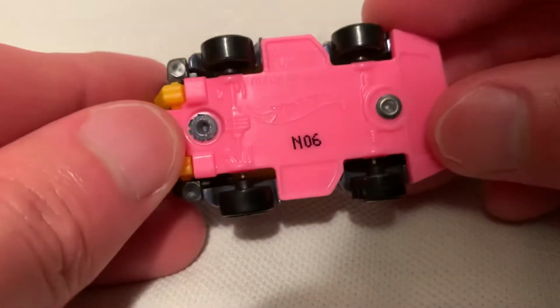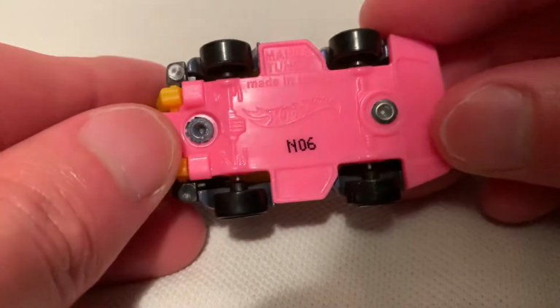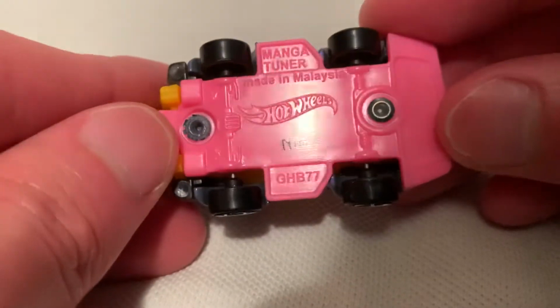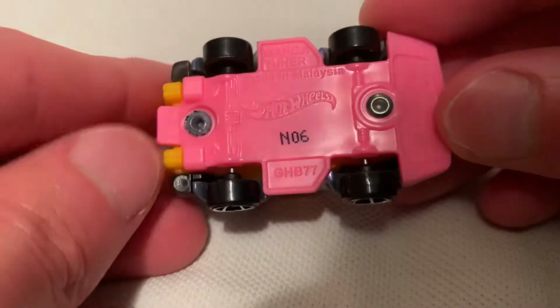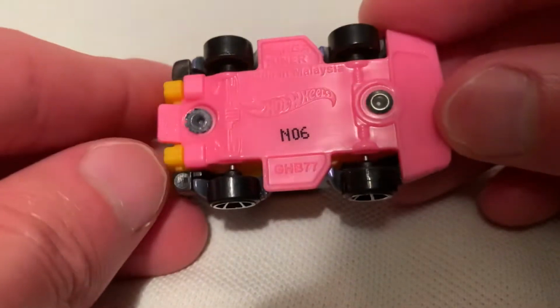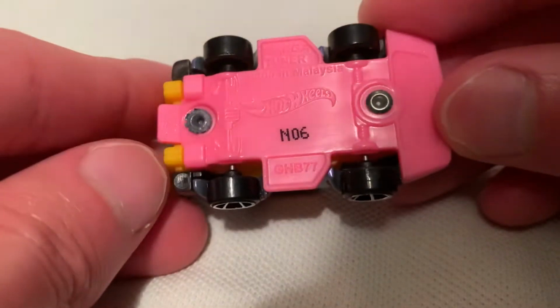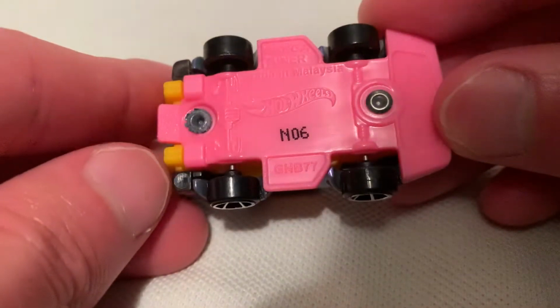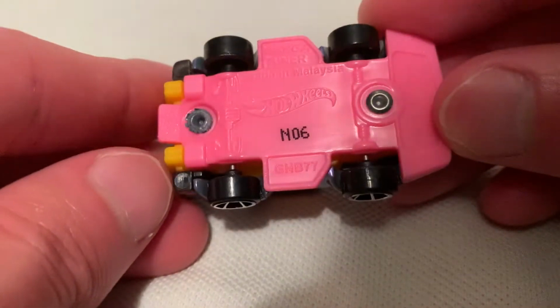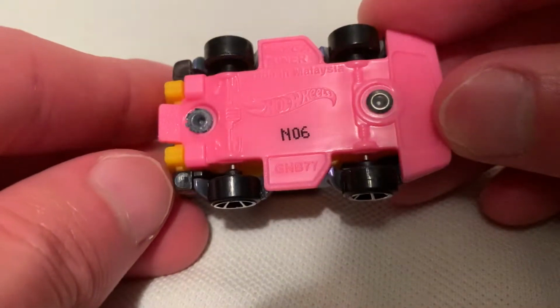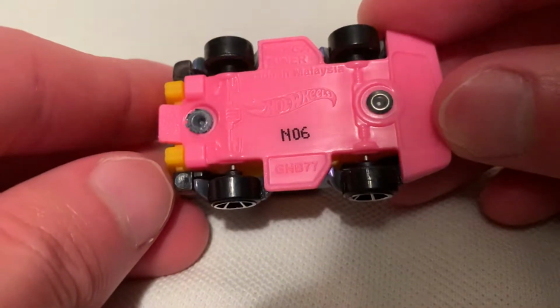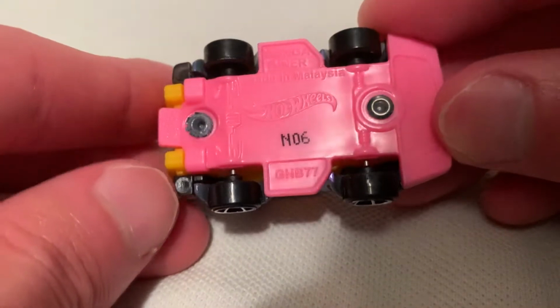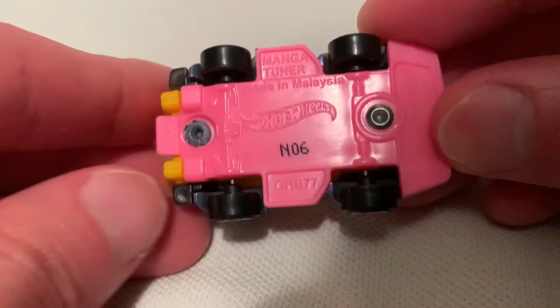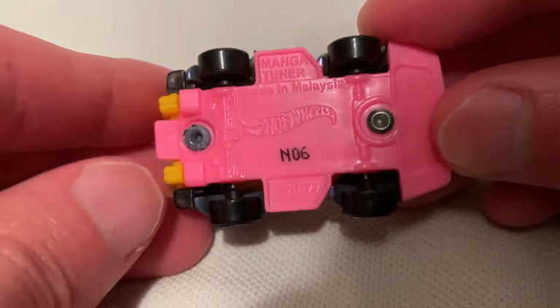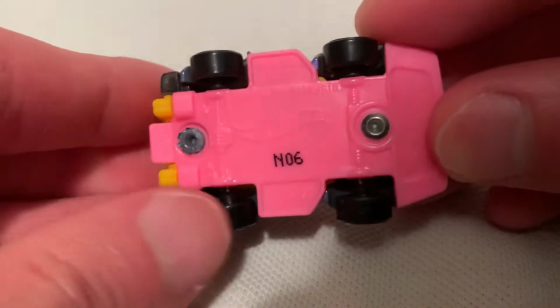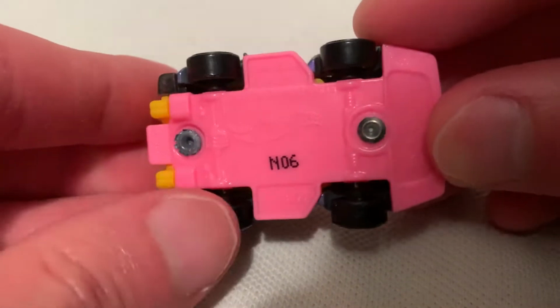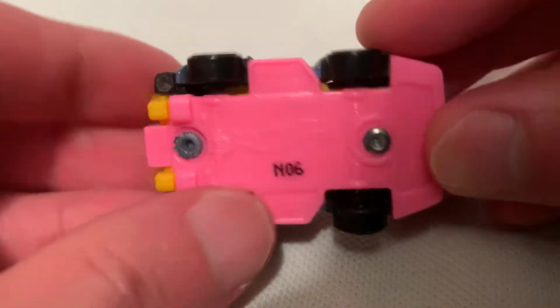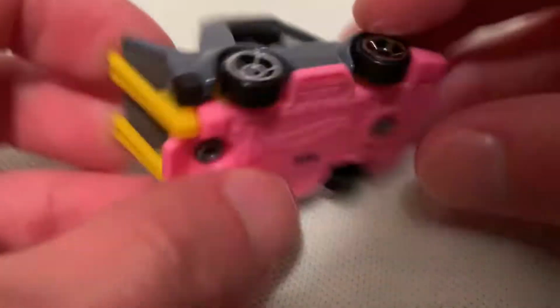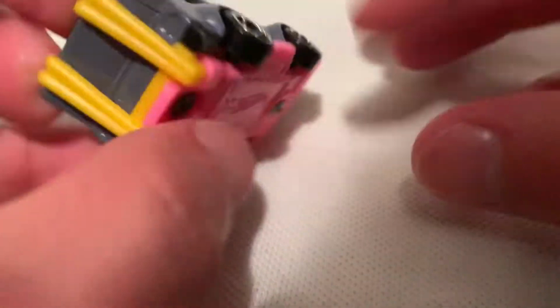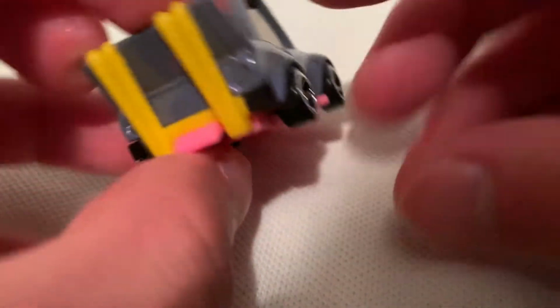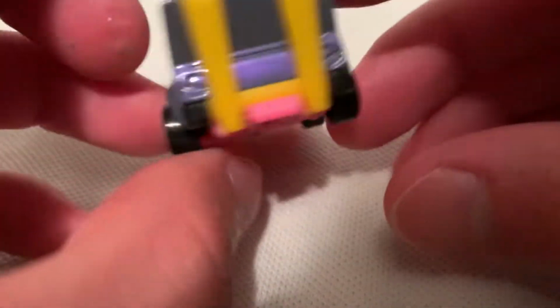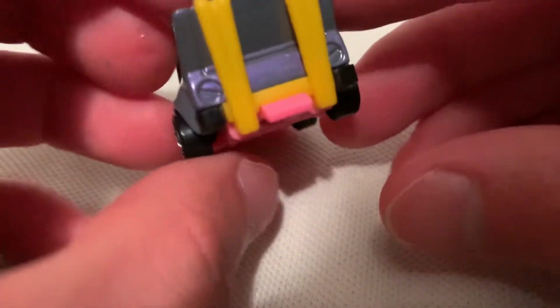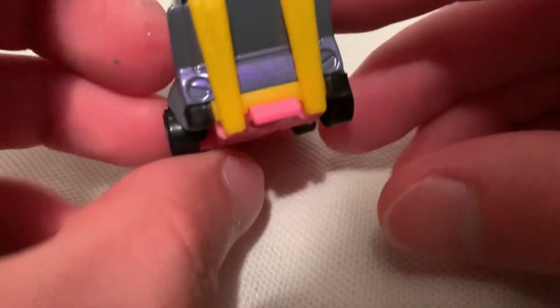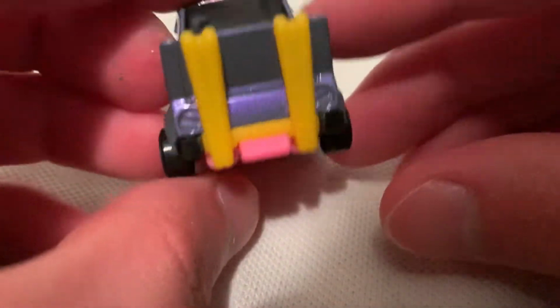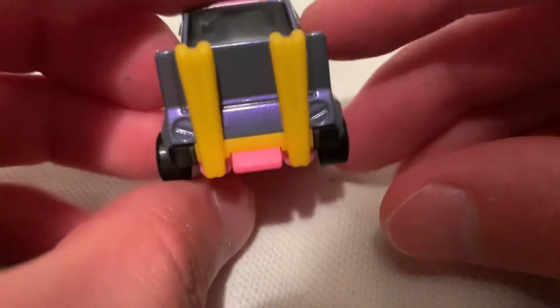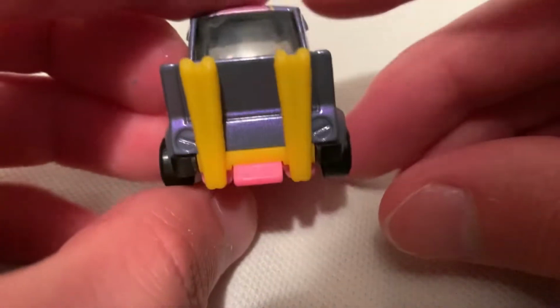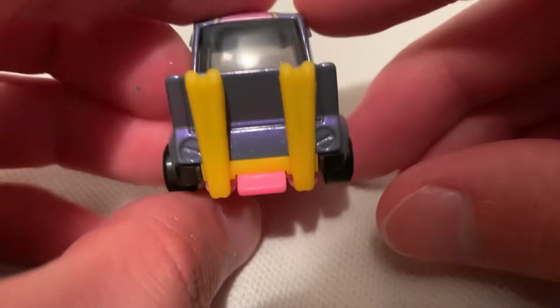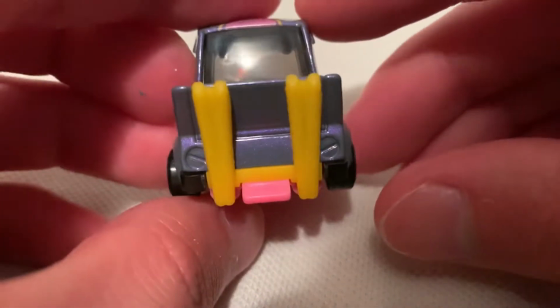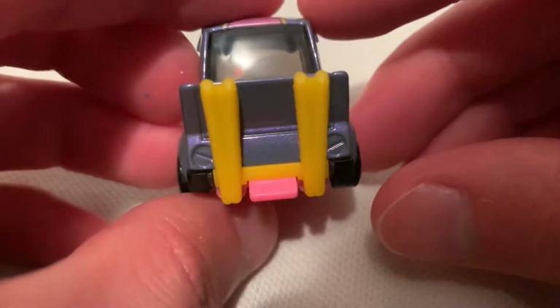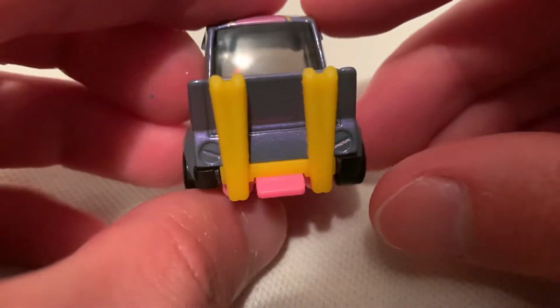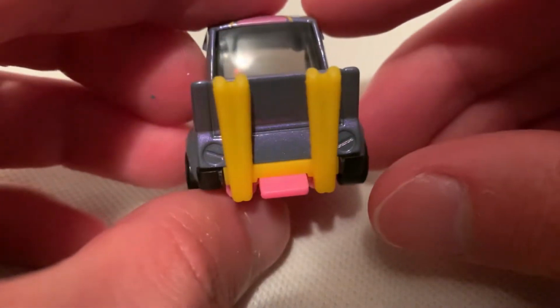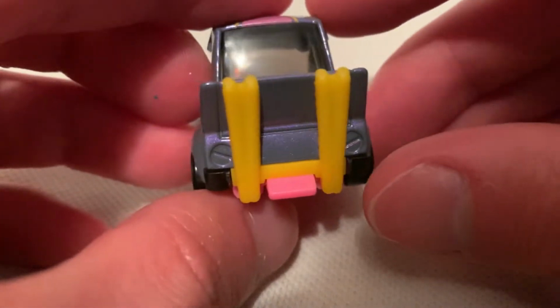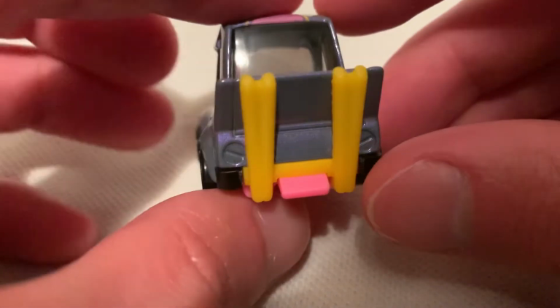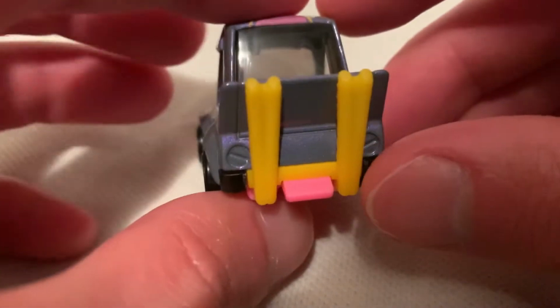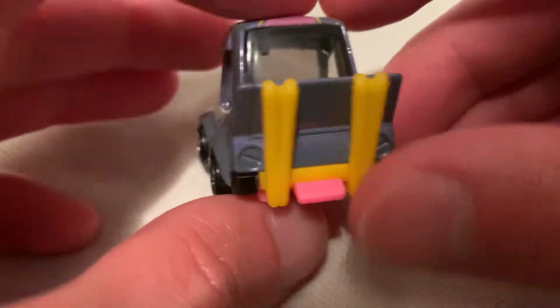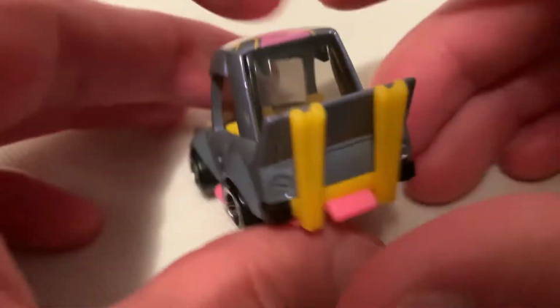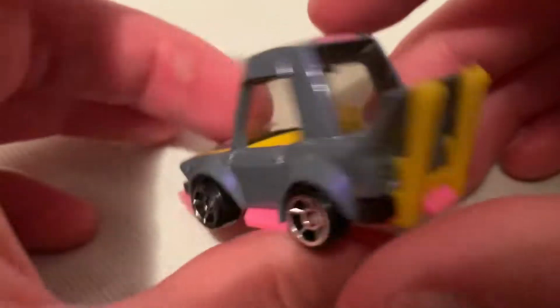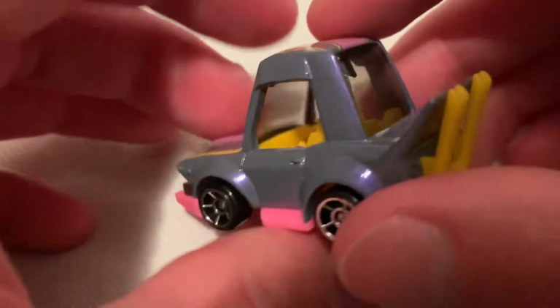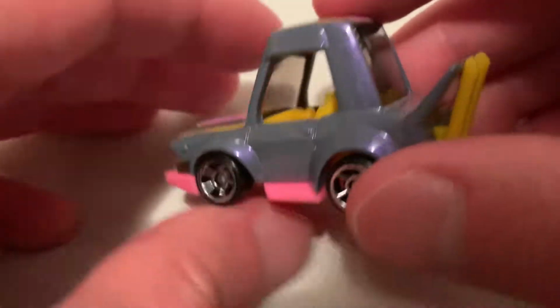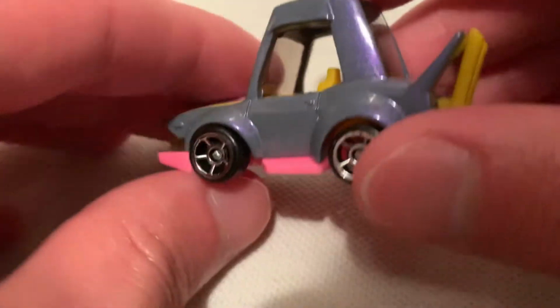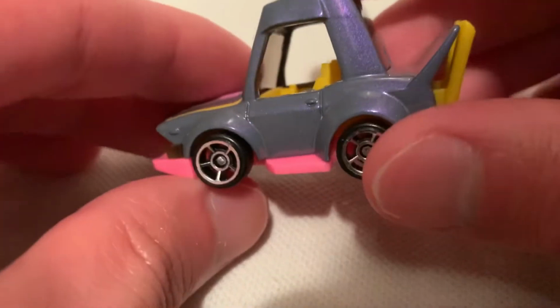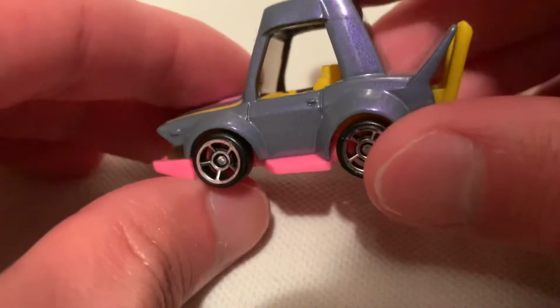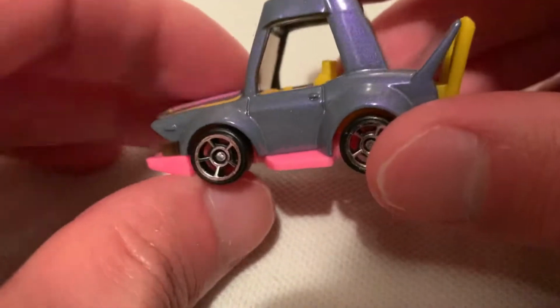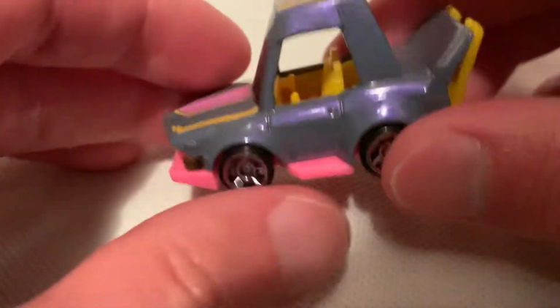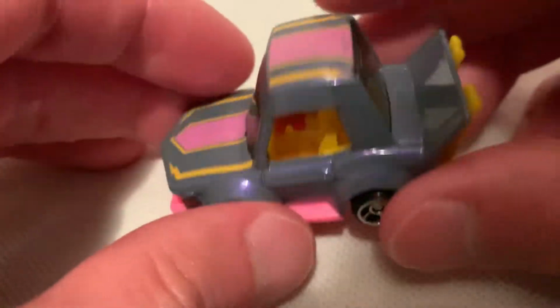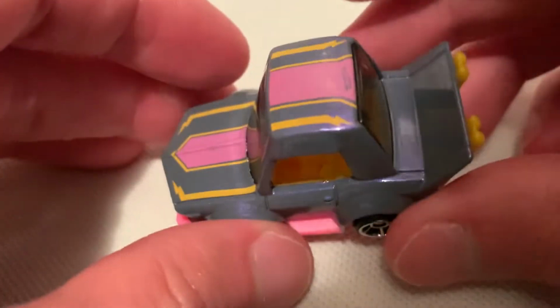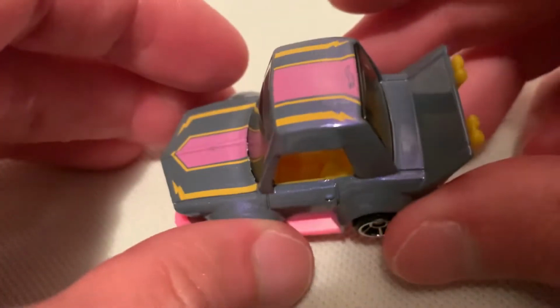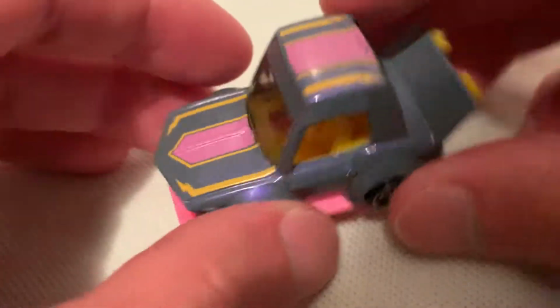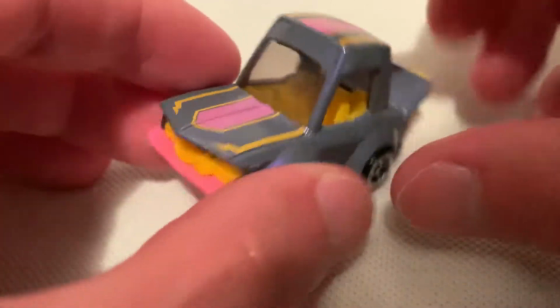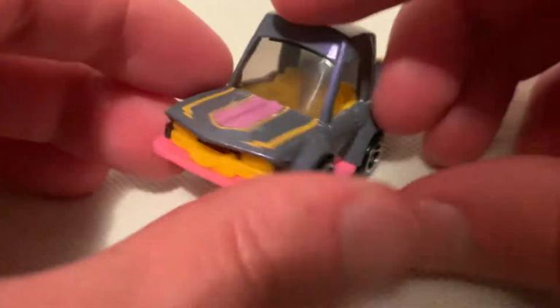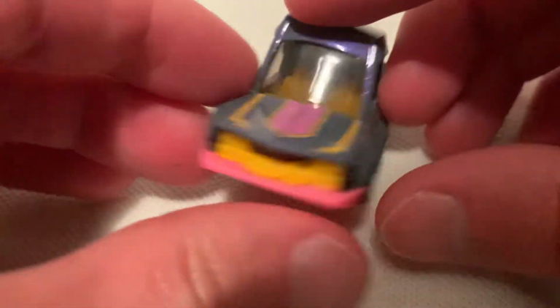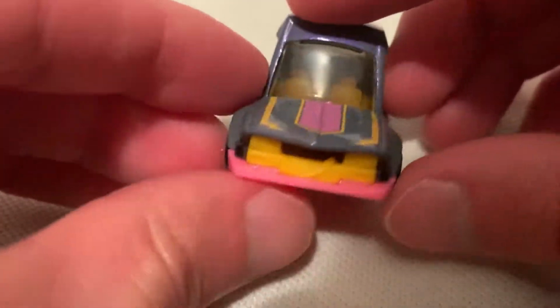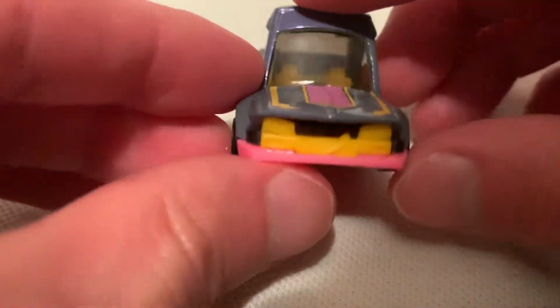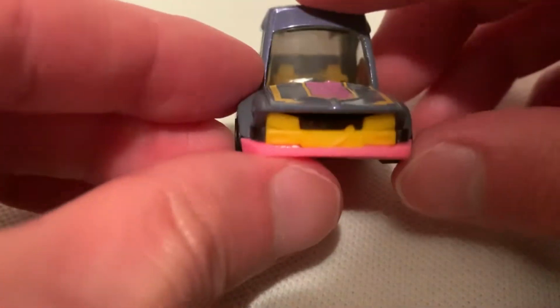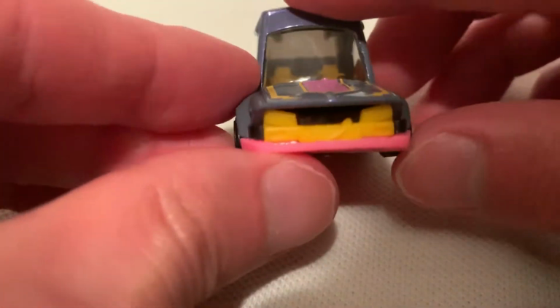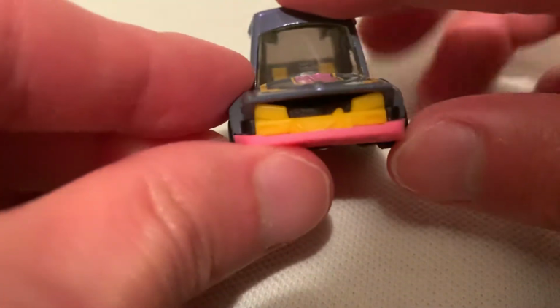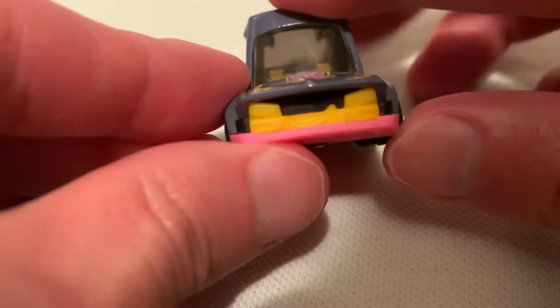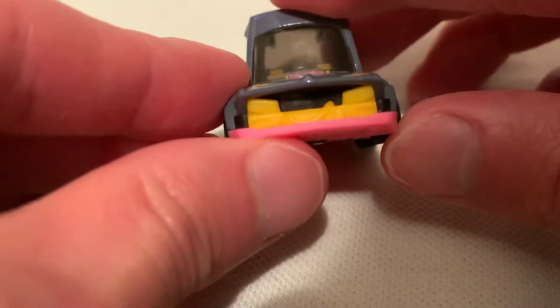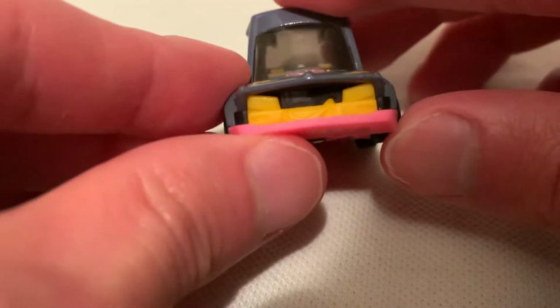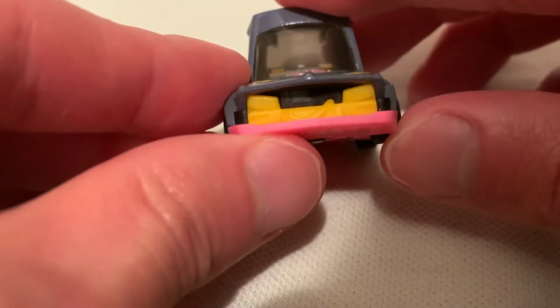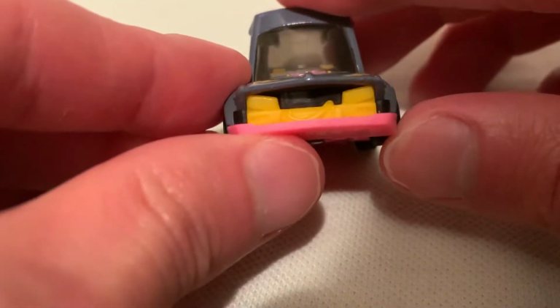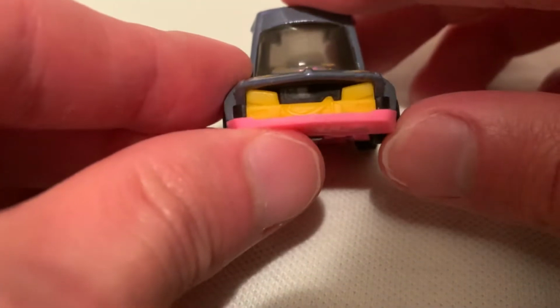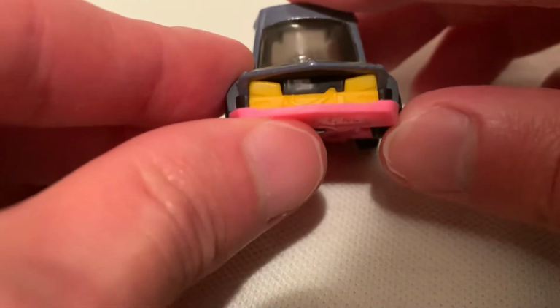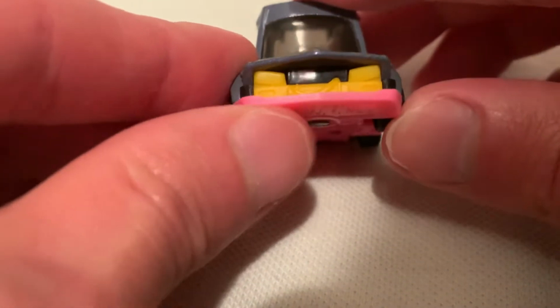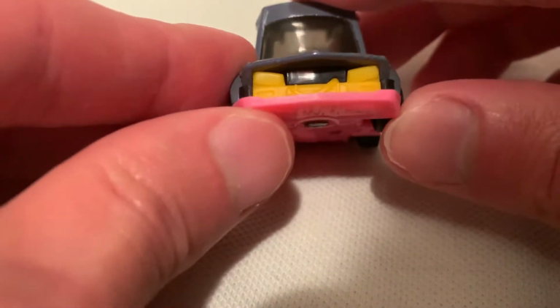There's the plastic base. Sweet exaggerated exhaust pipes. There's a grill.